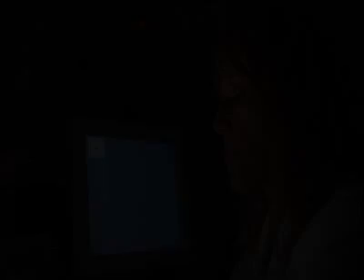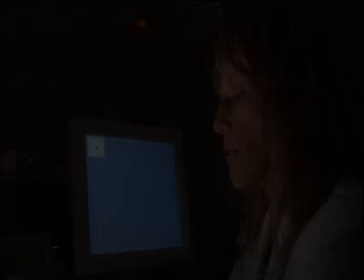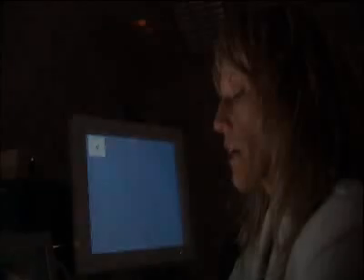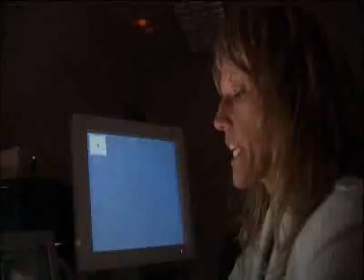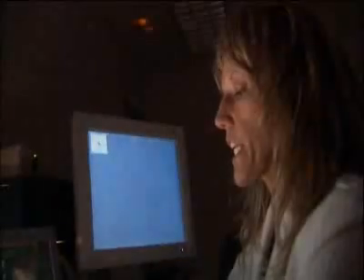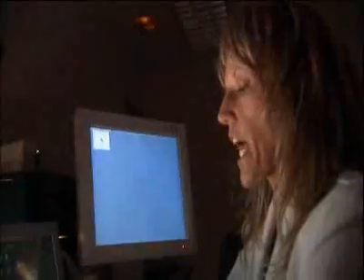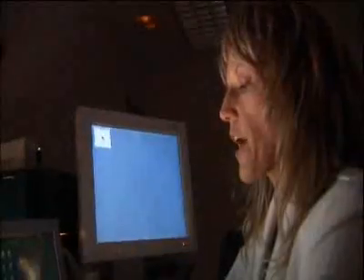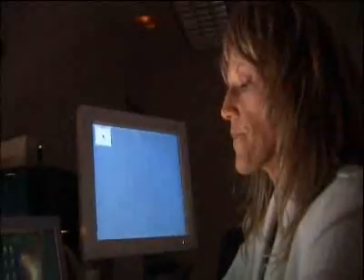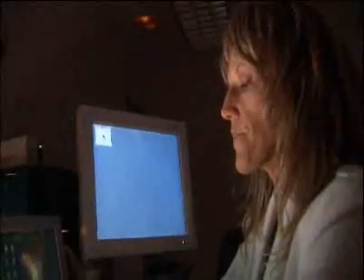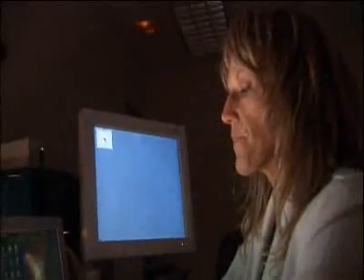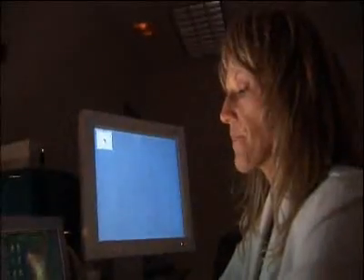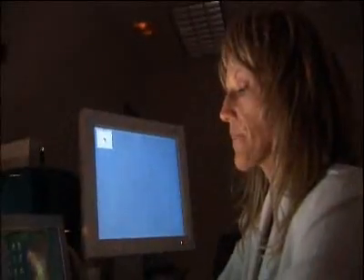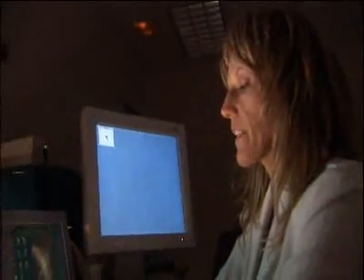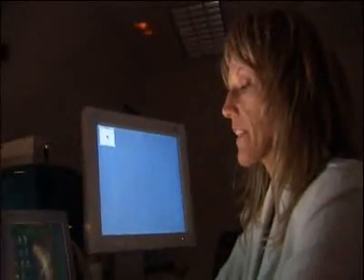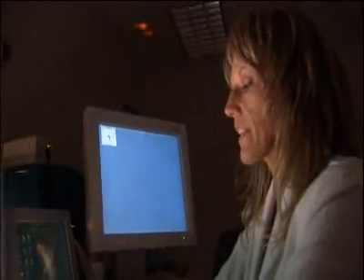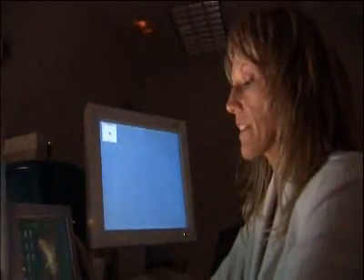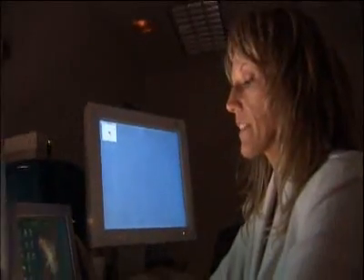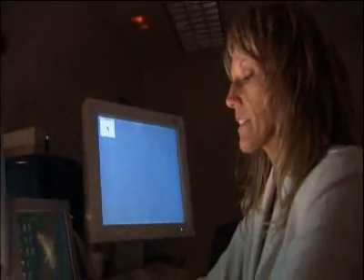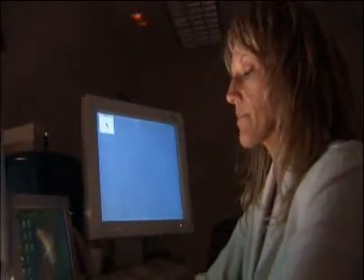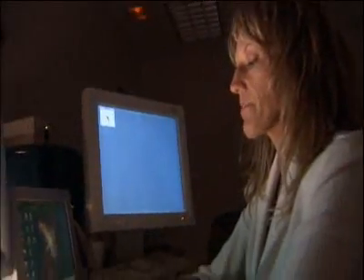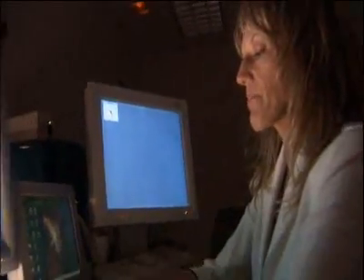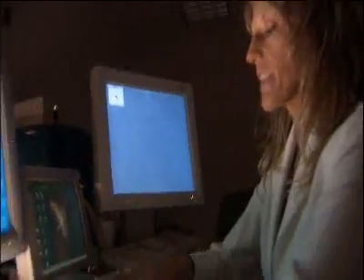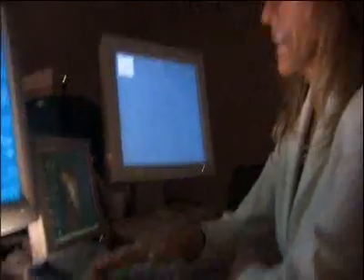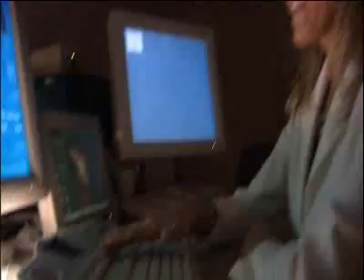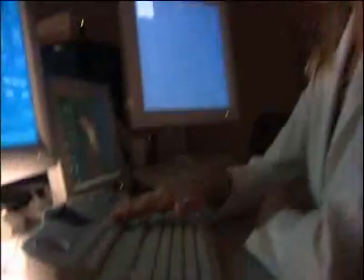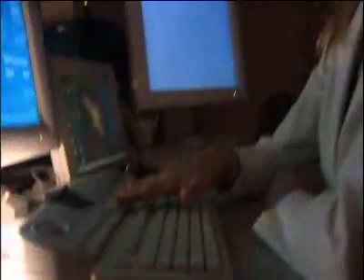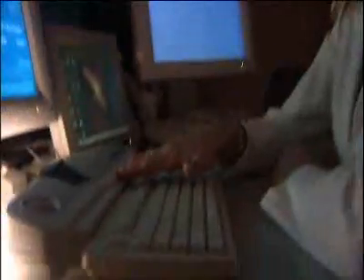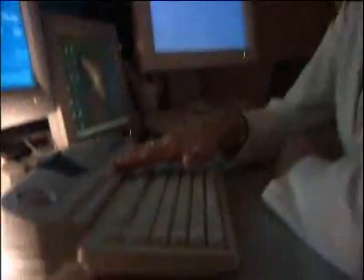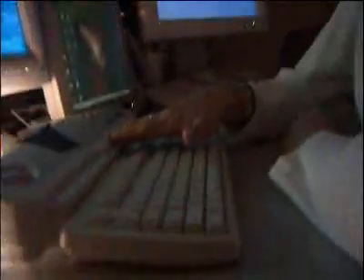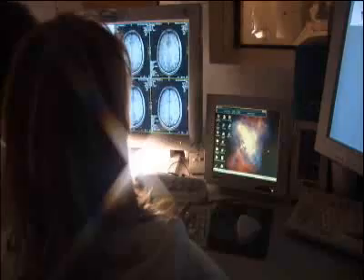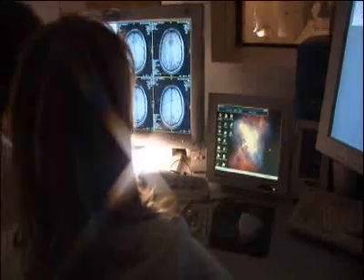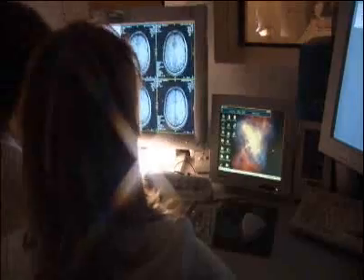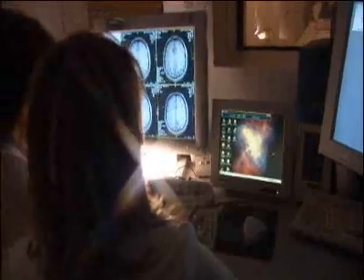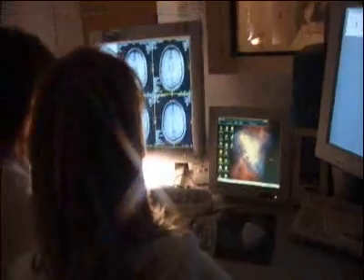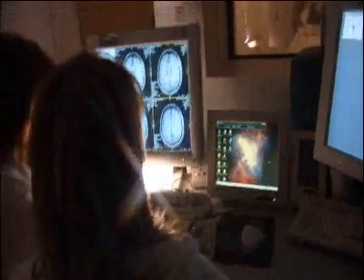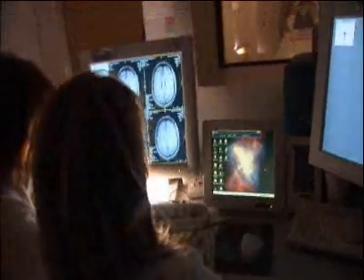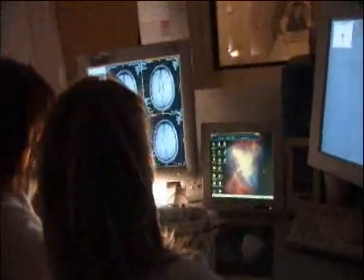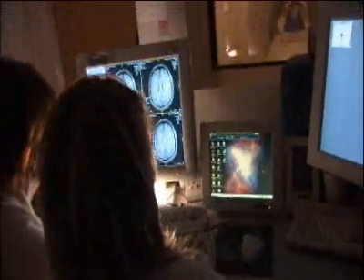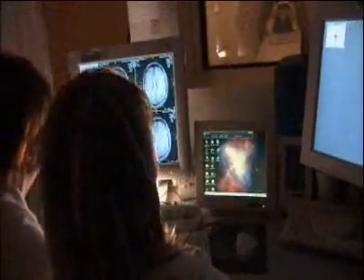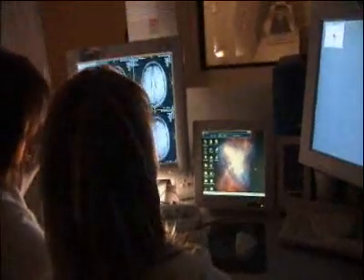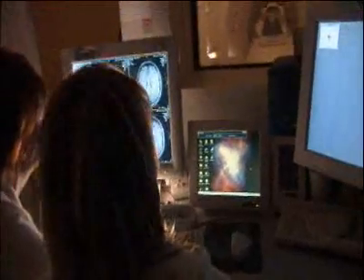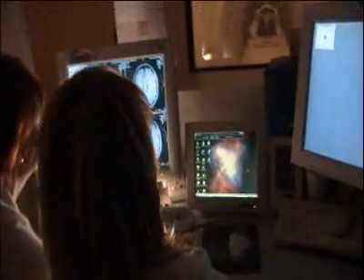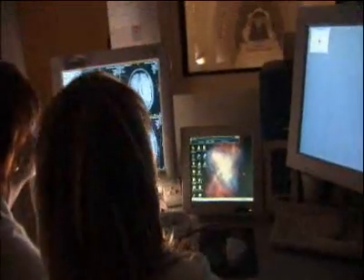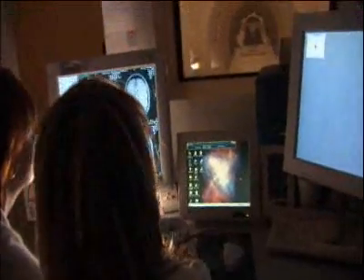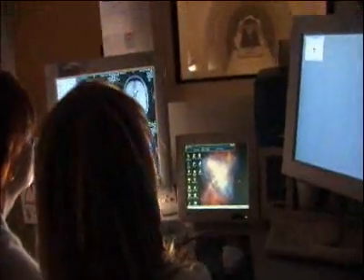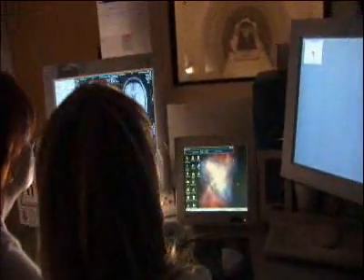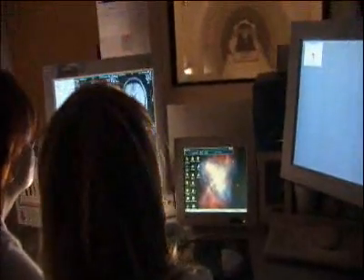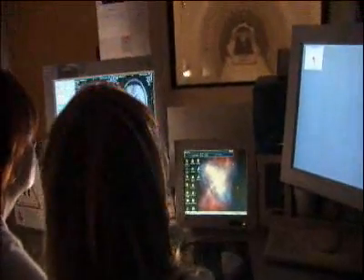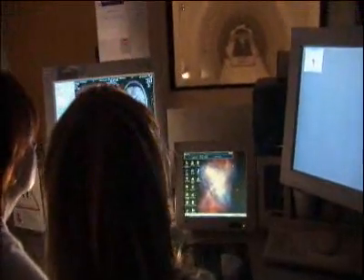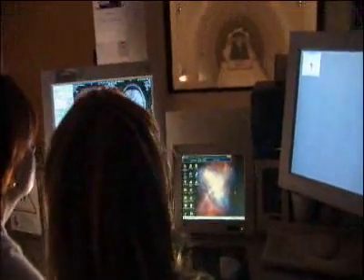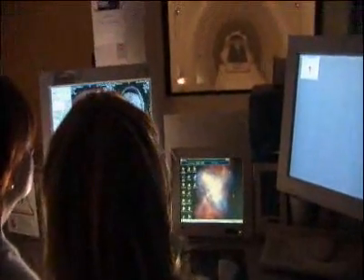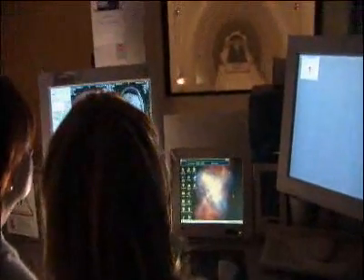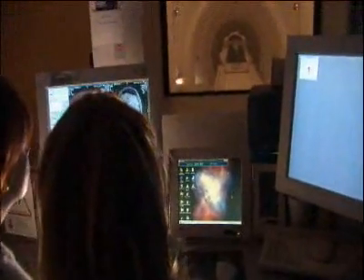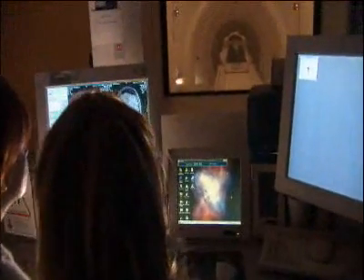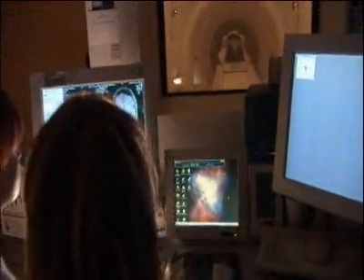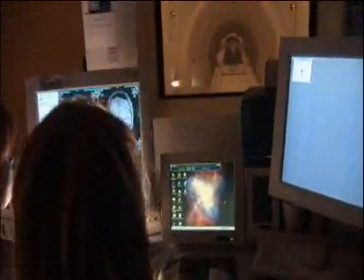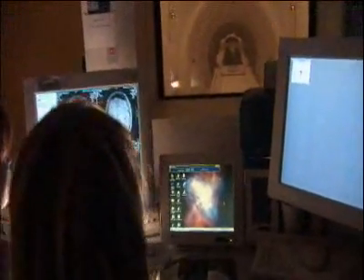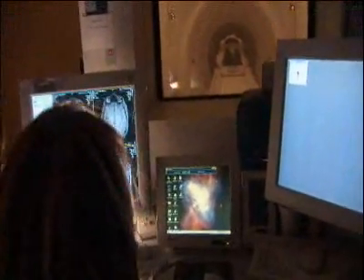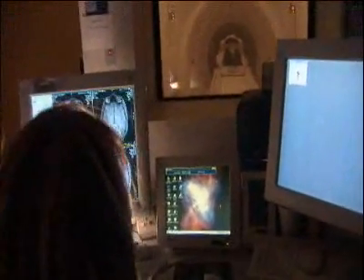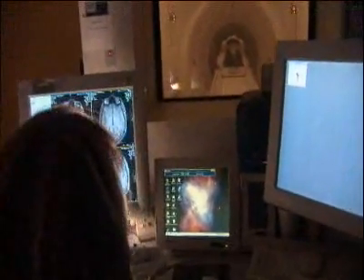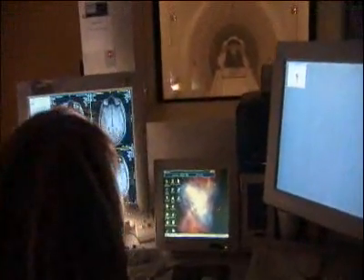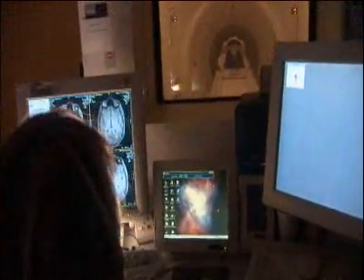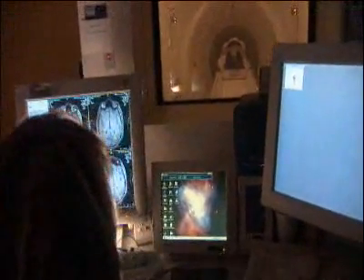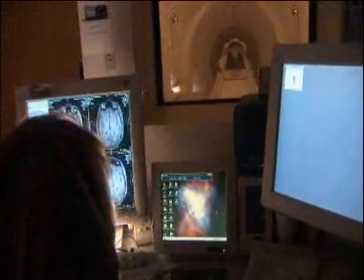Ready to go? I'm ready. Here we go. A team from Duke University is trying to find out.